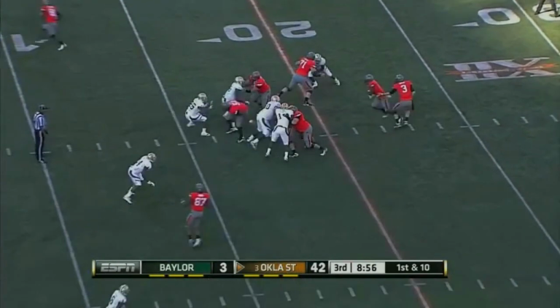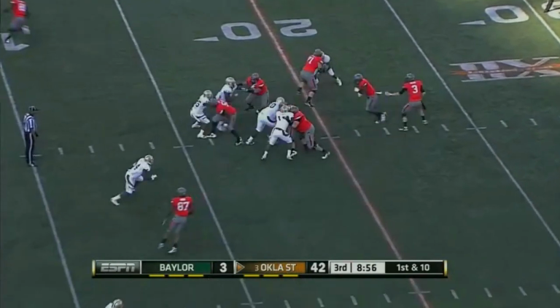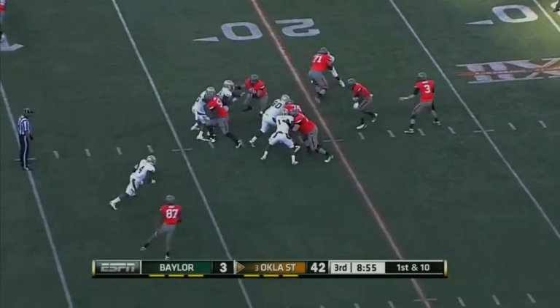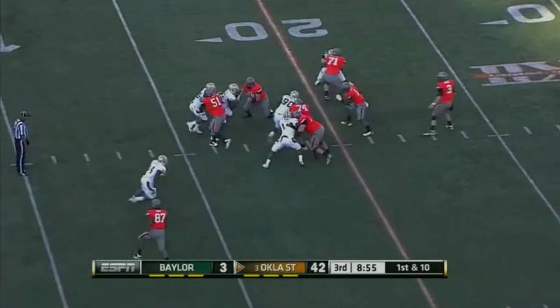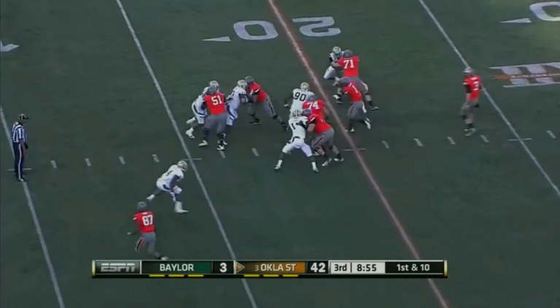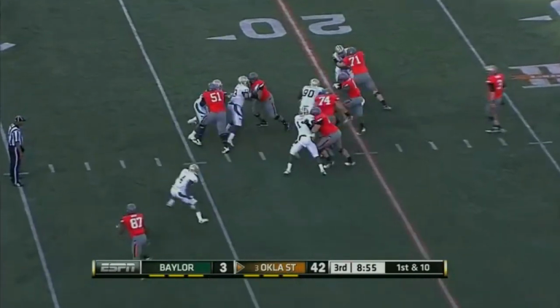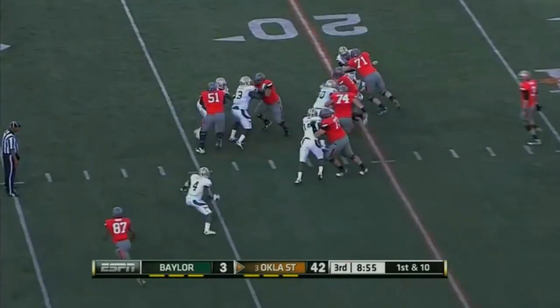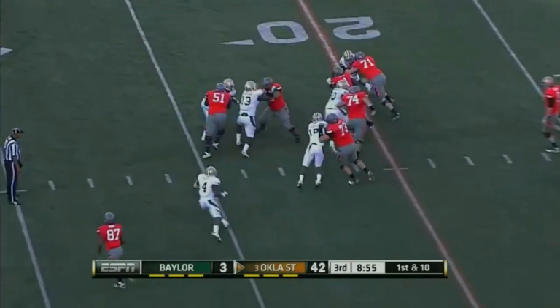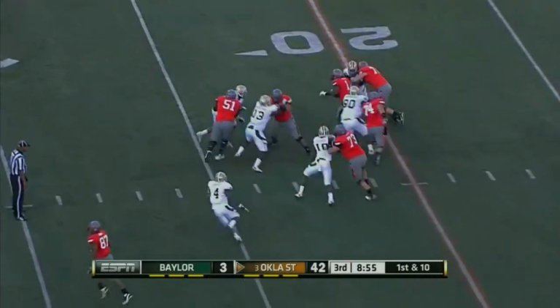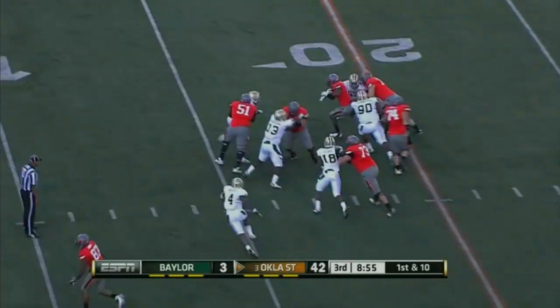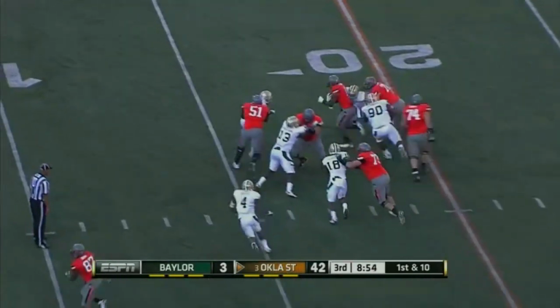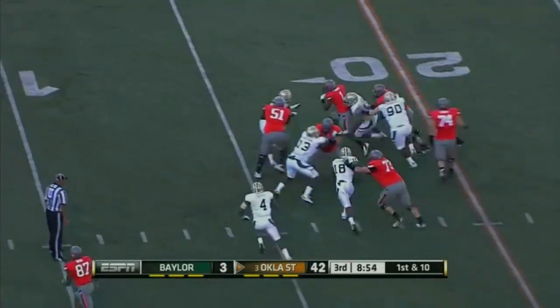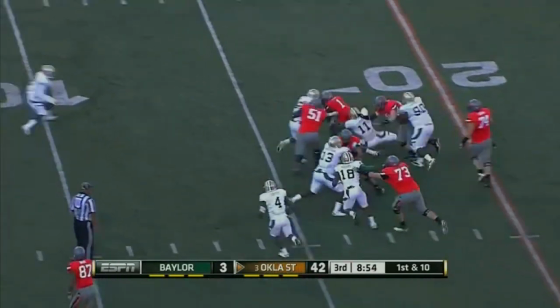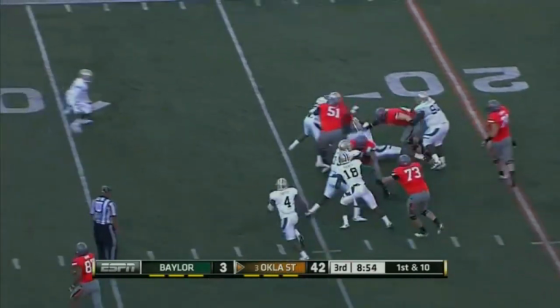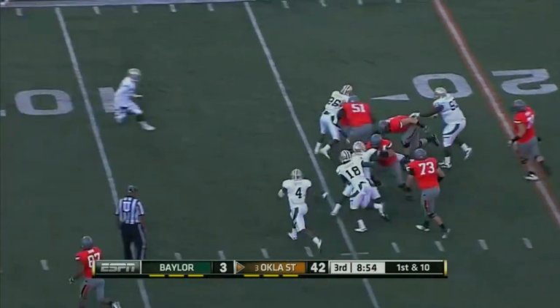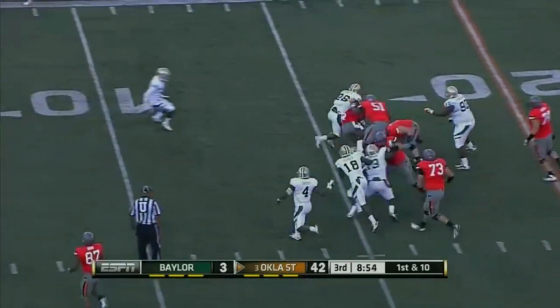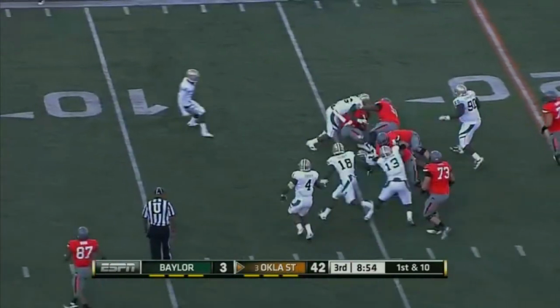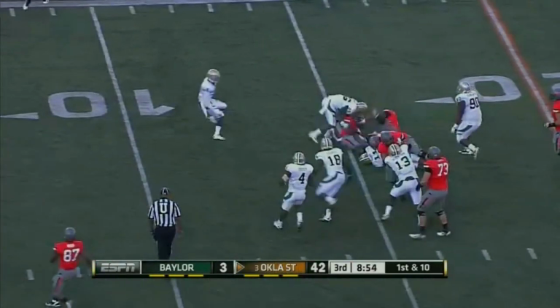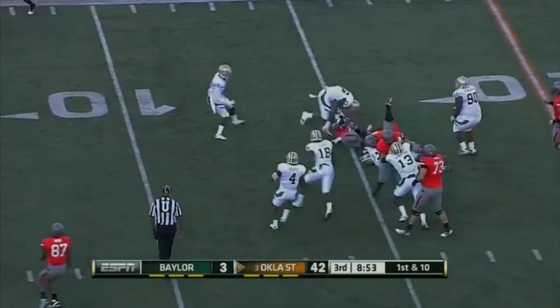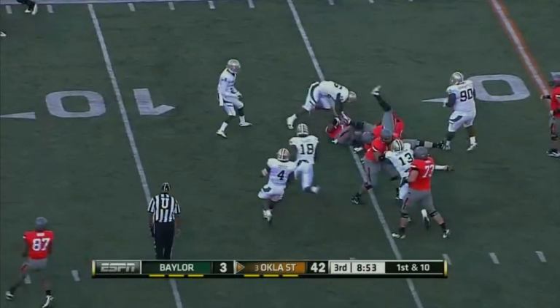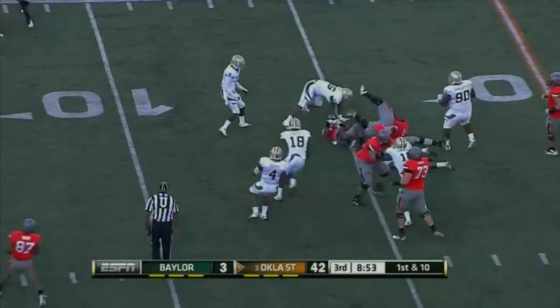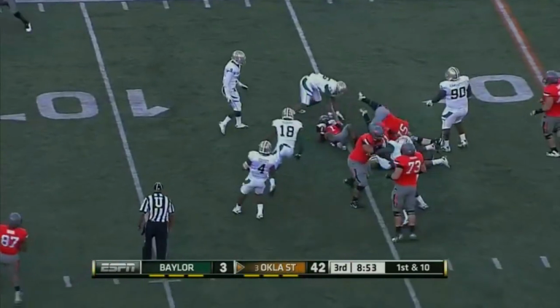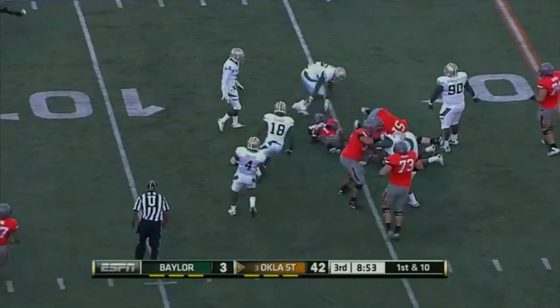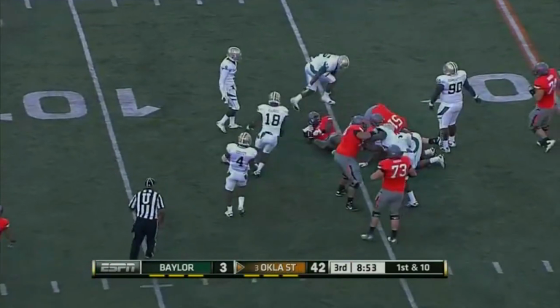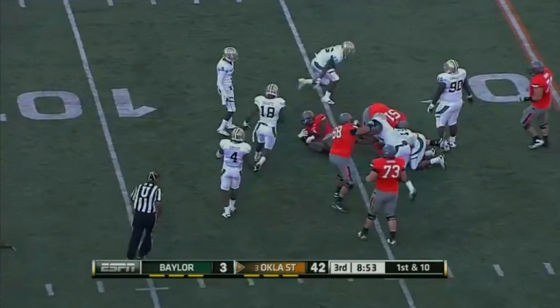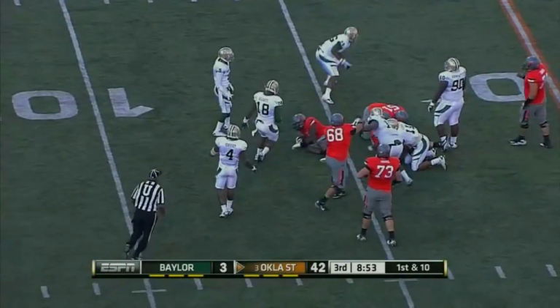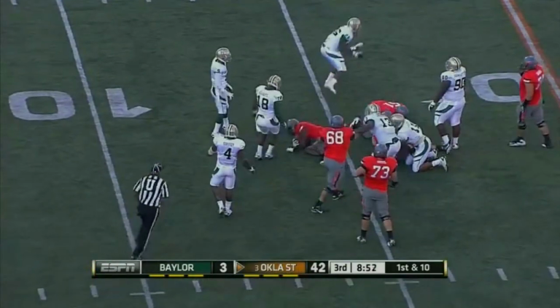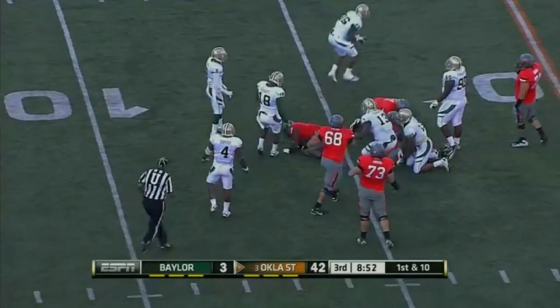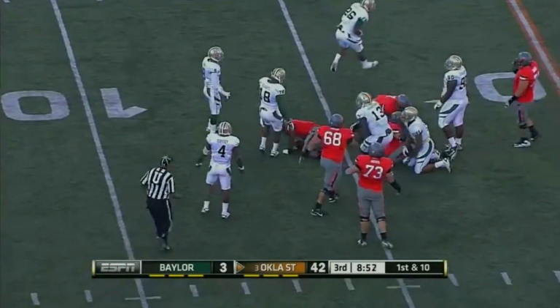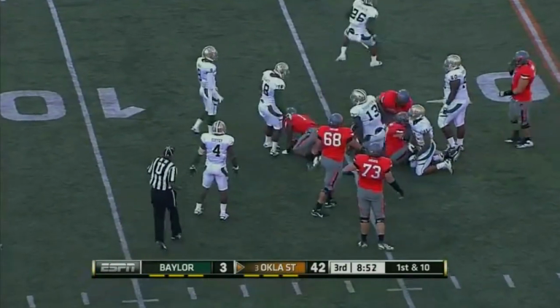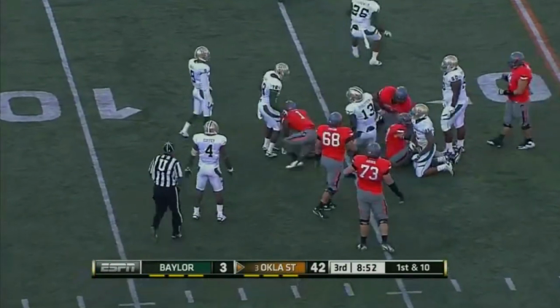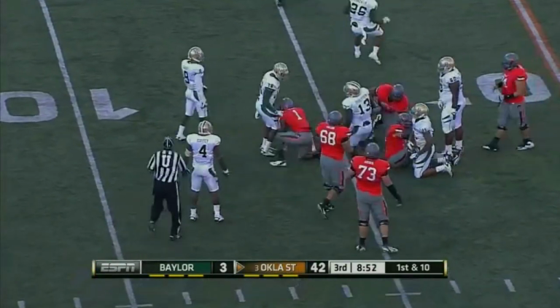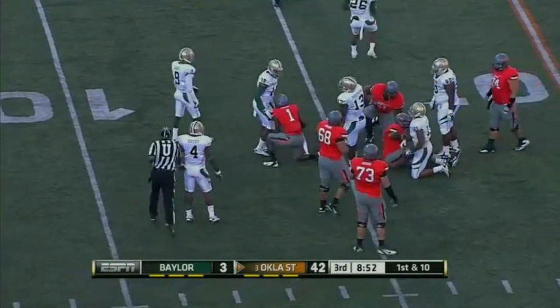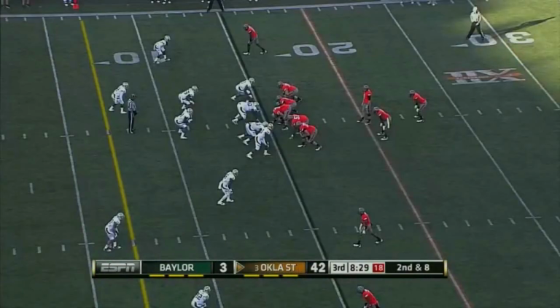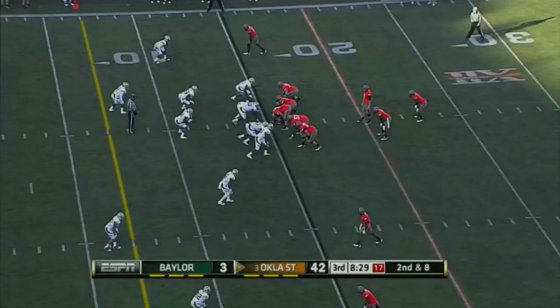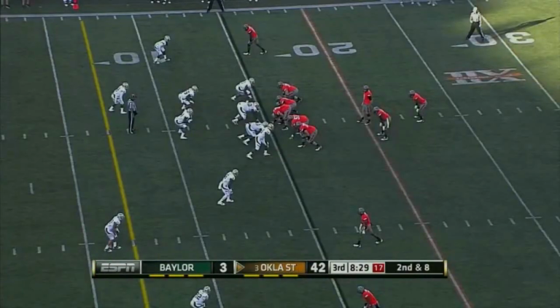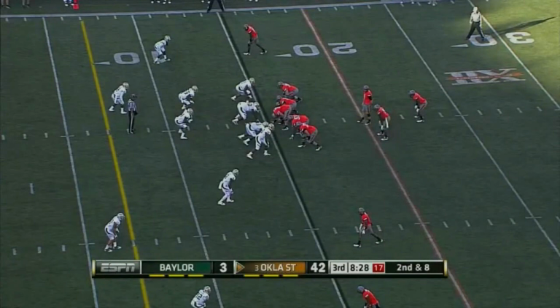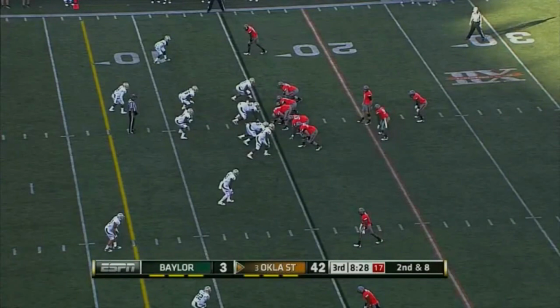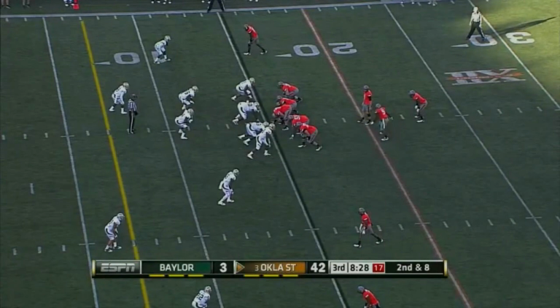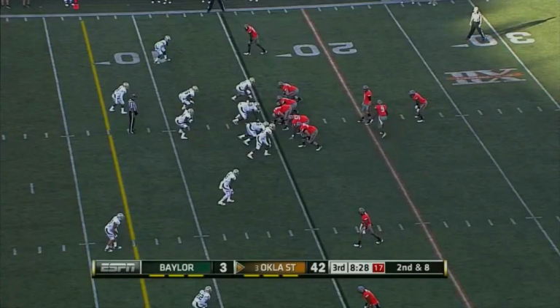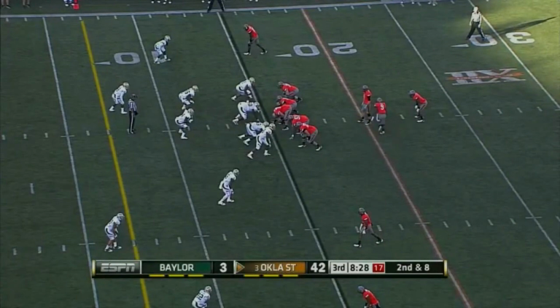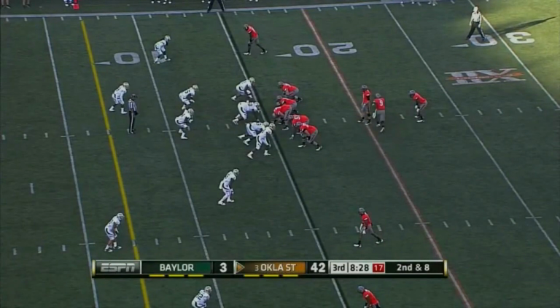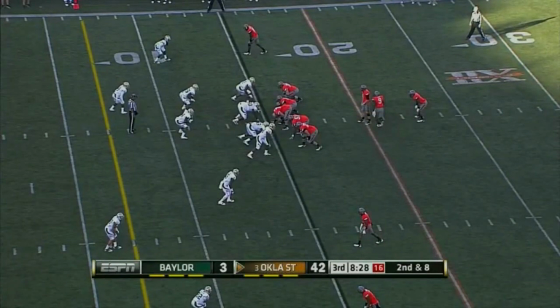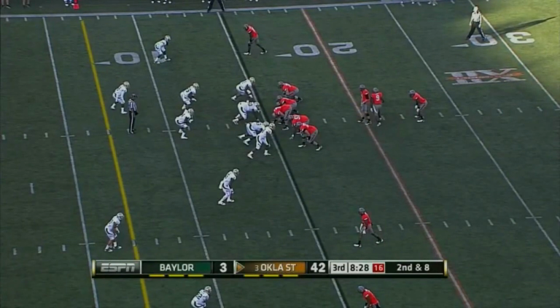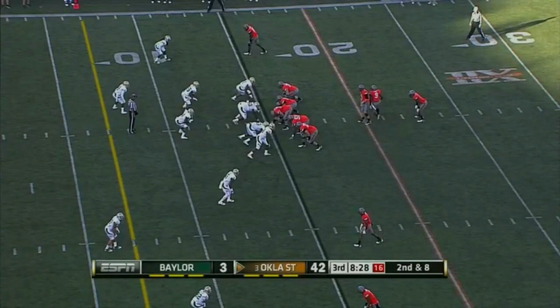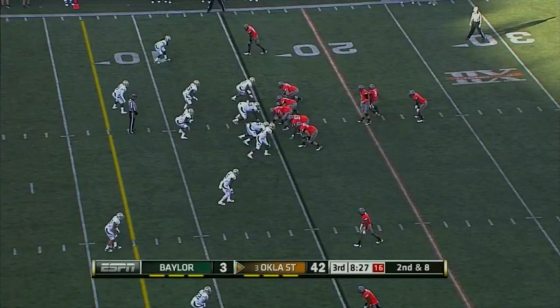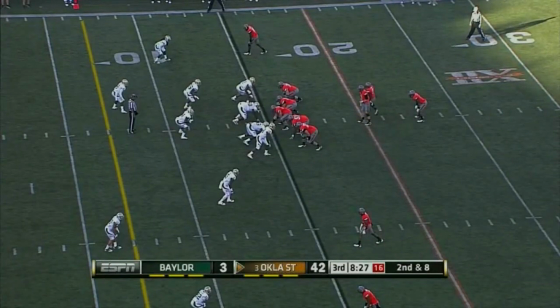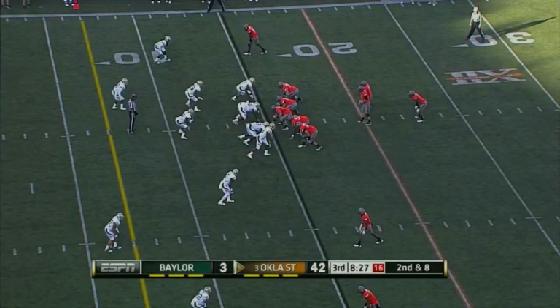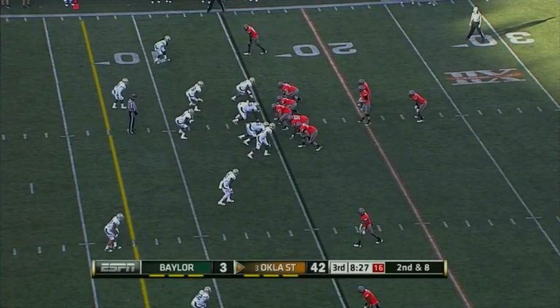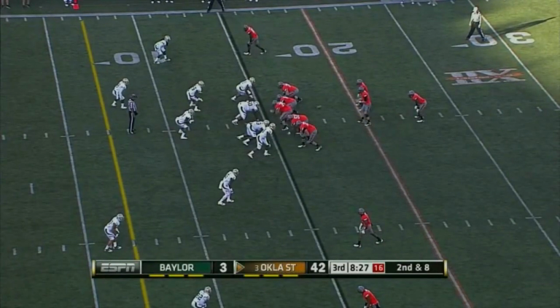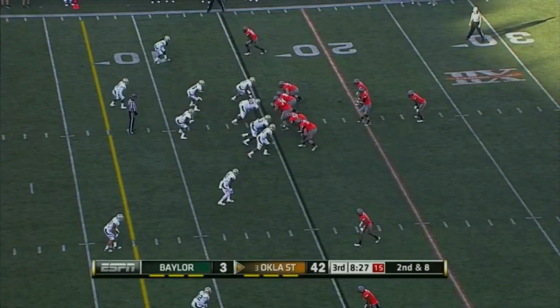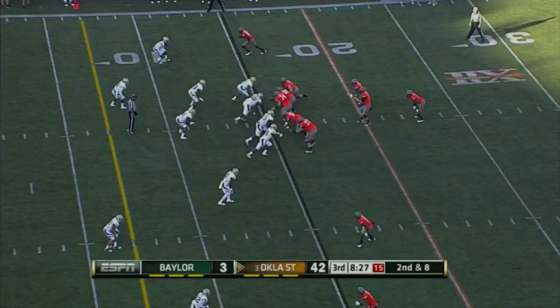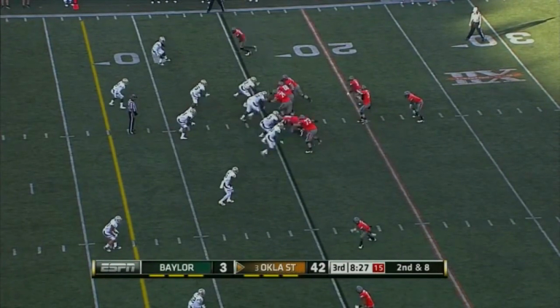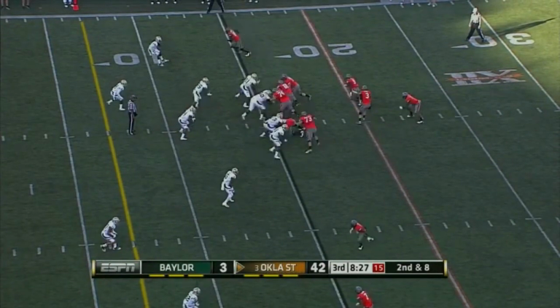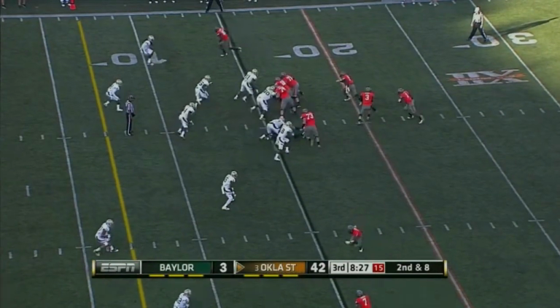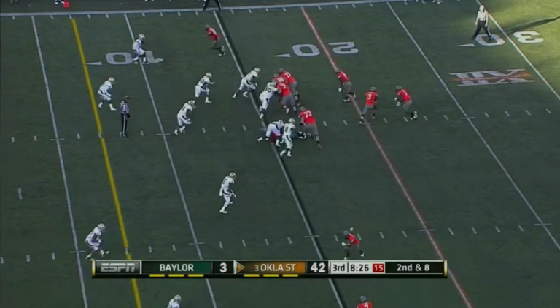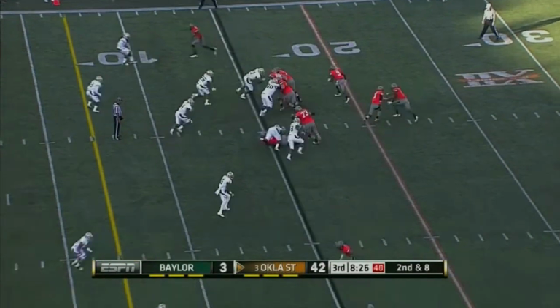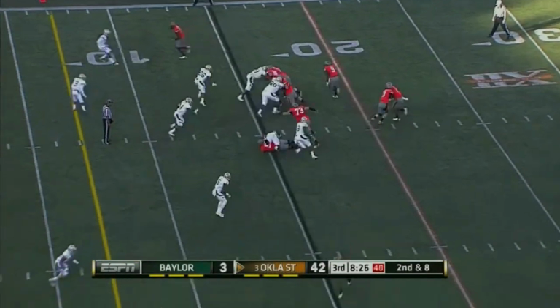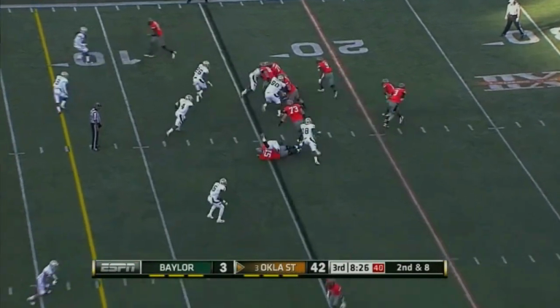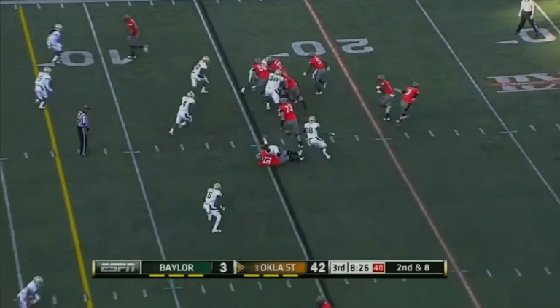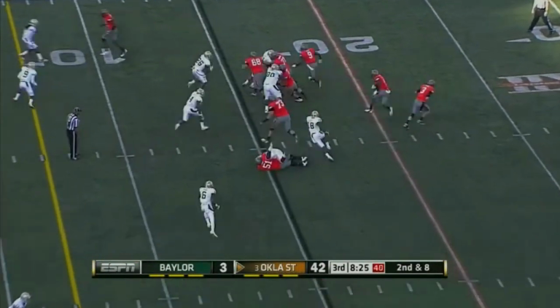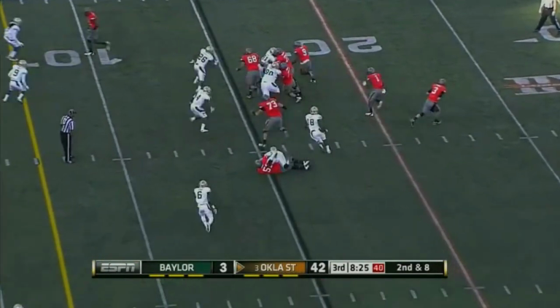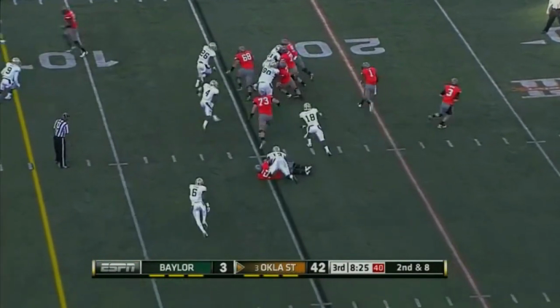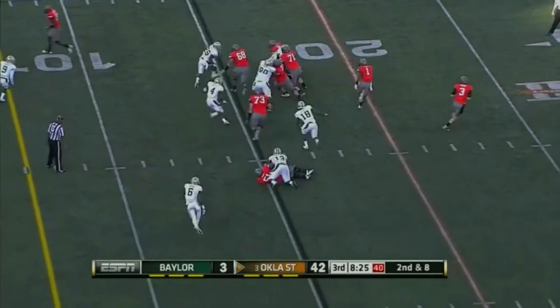Draw play again — Randall to about the 15-yard line. 63-yard run. Don't overcoat it. What's to stress about?